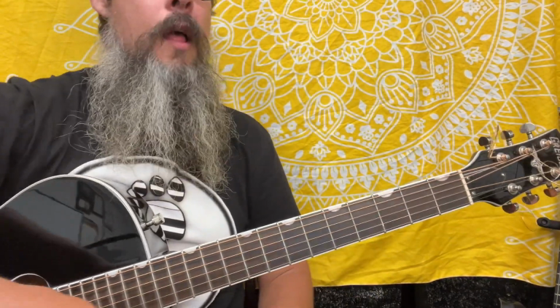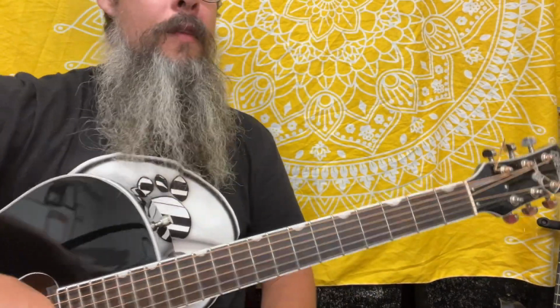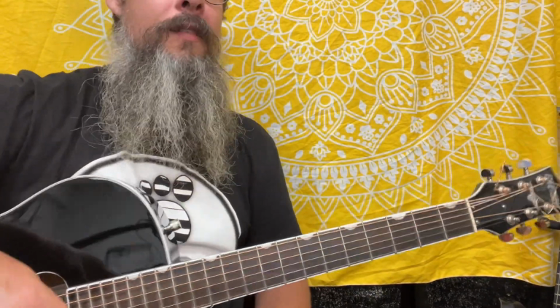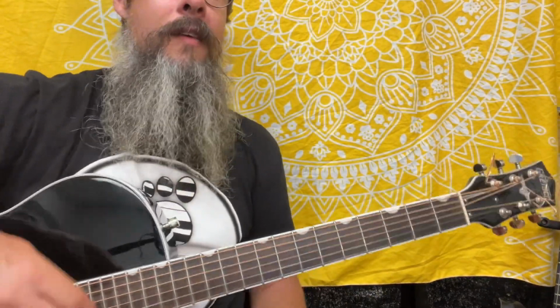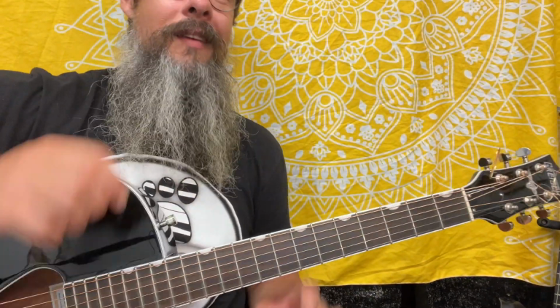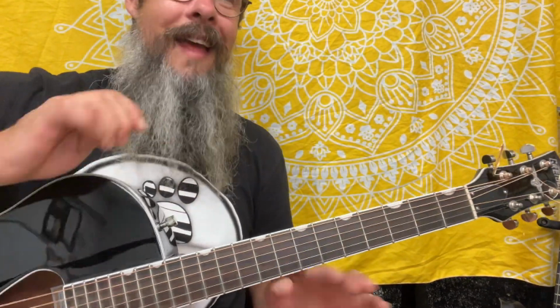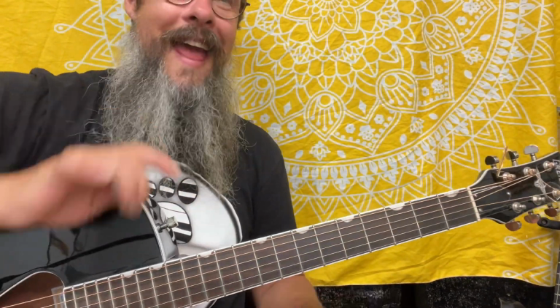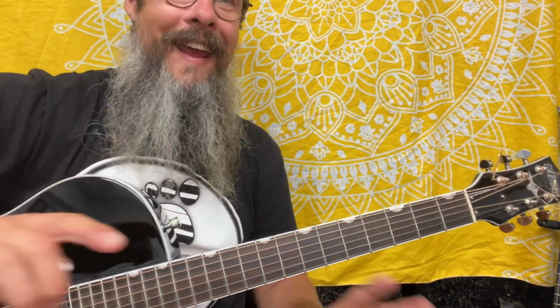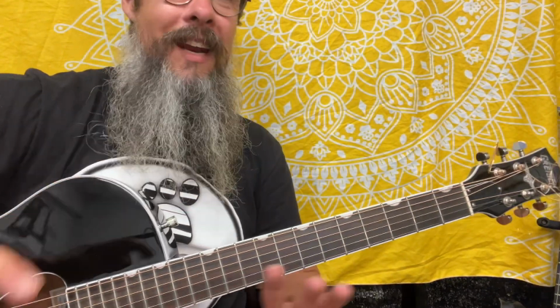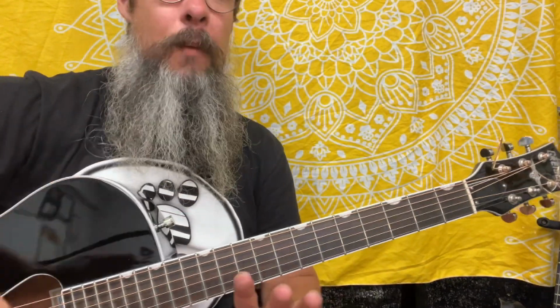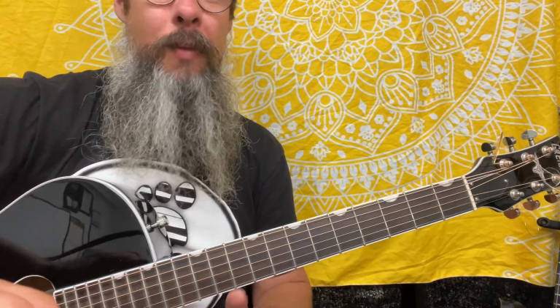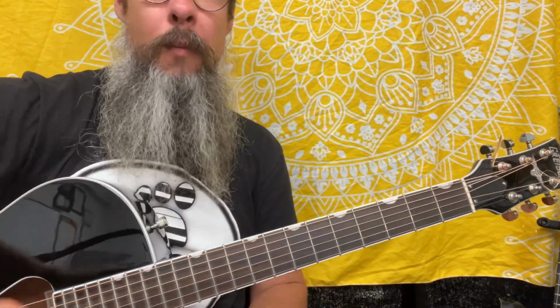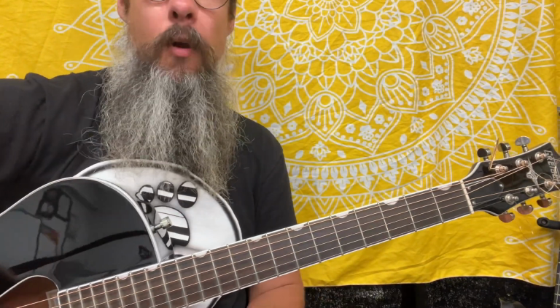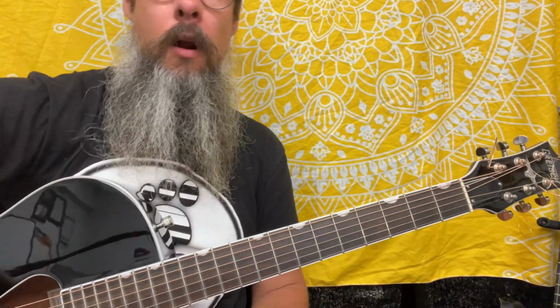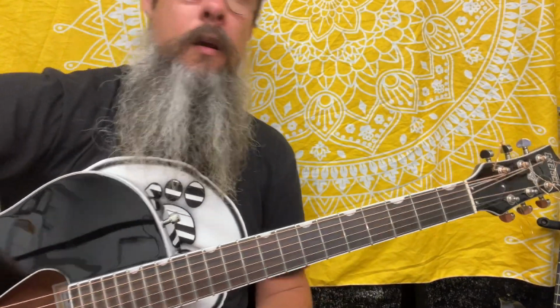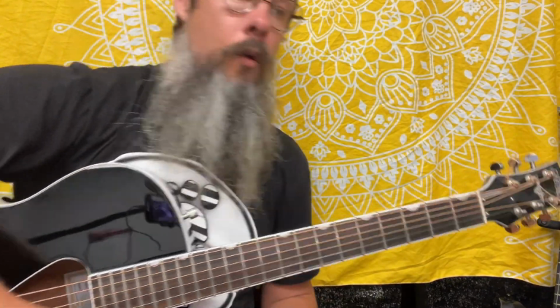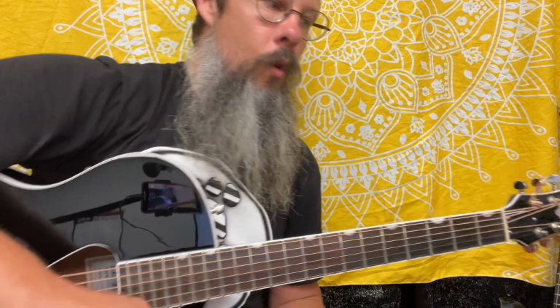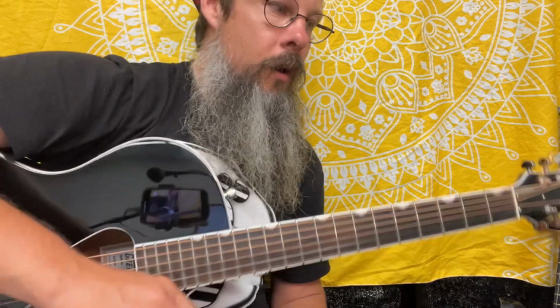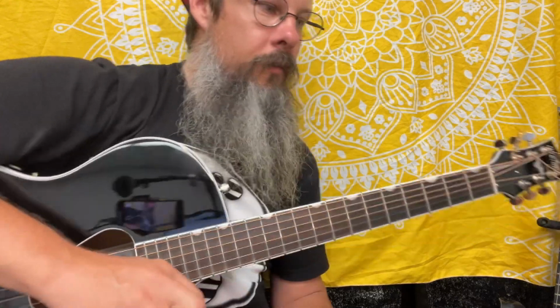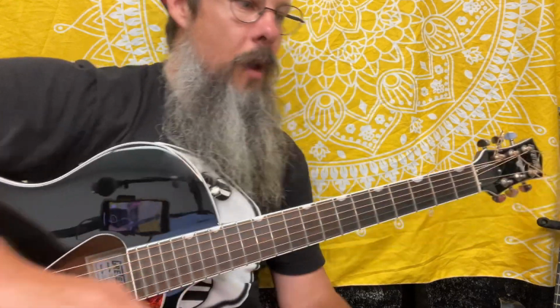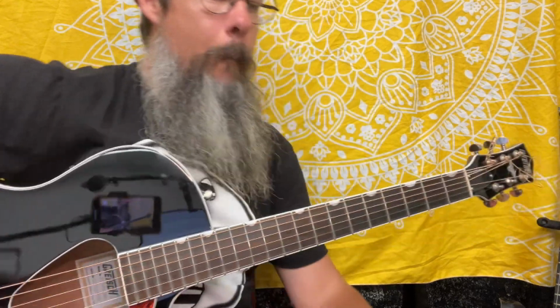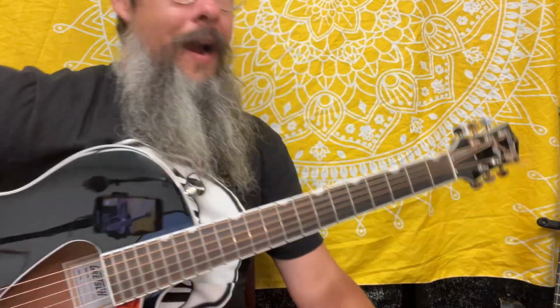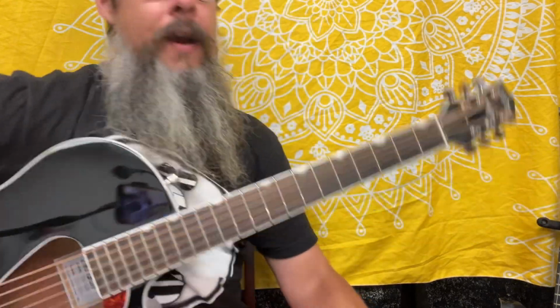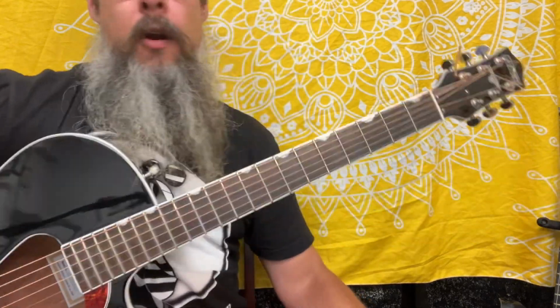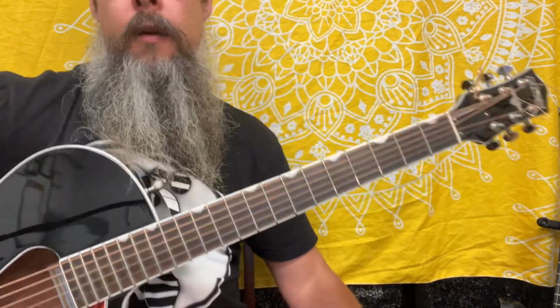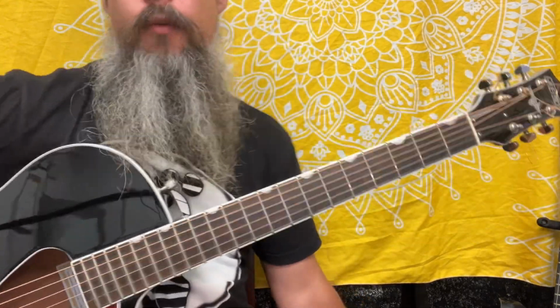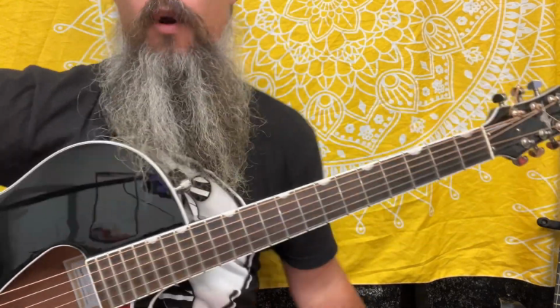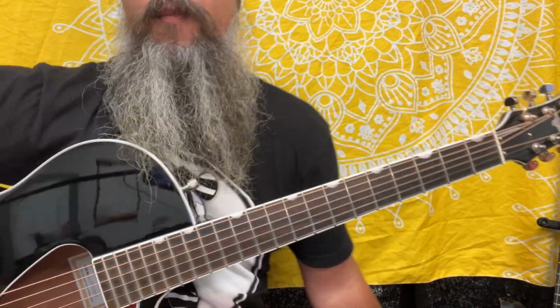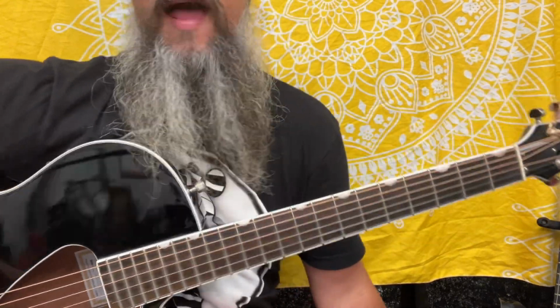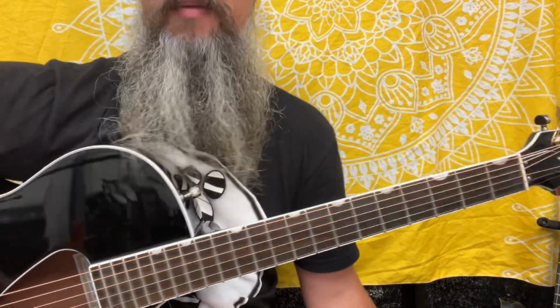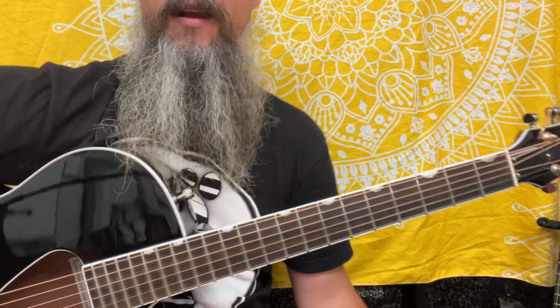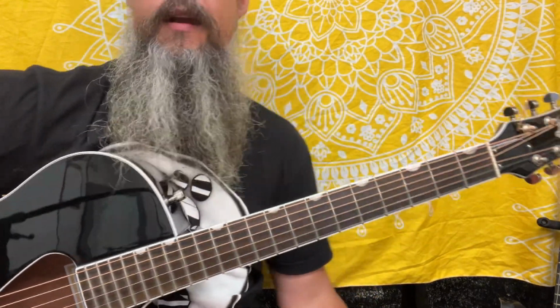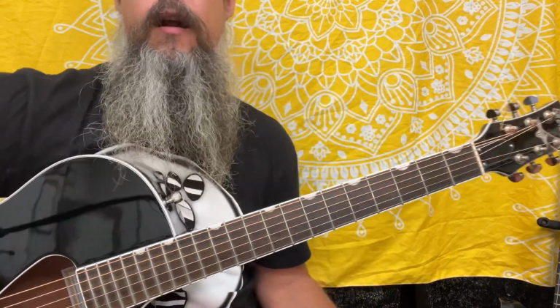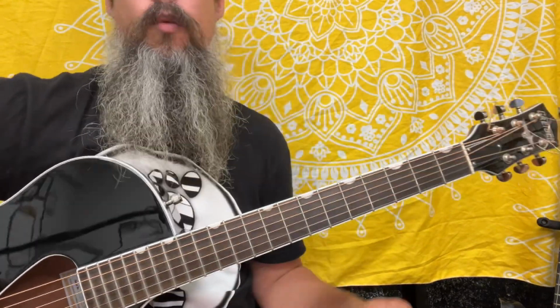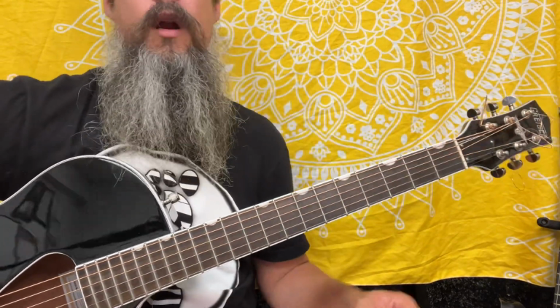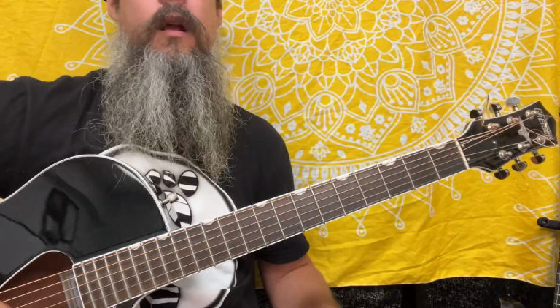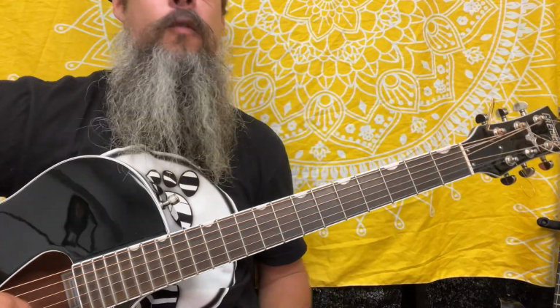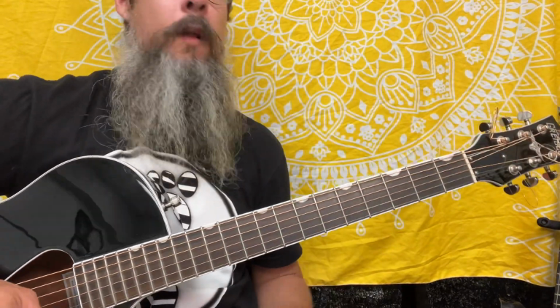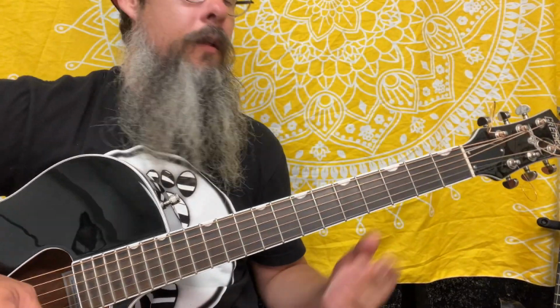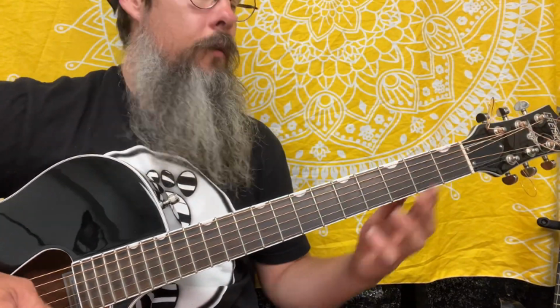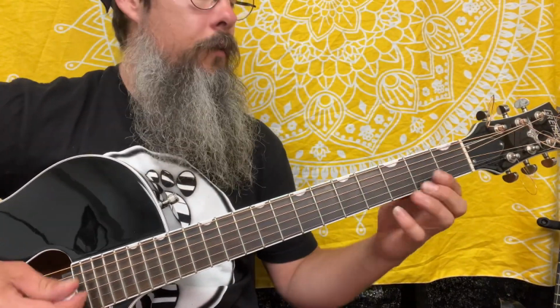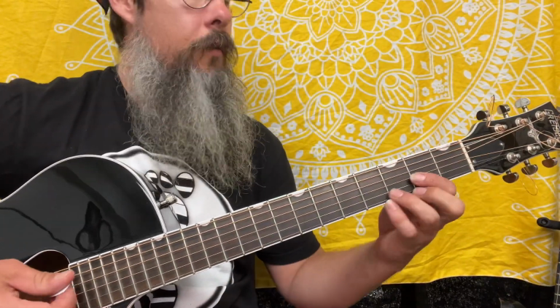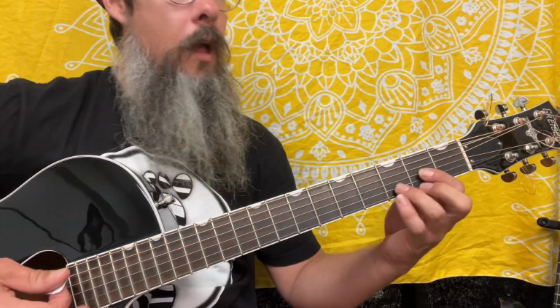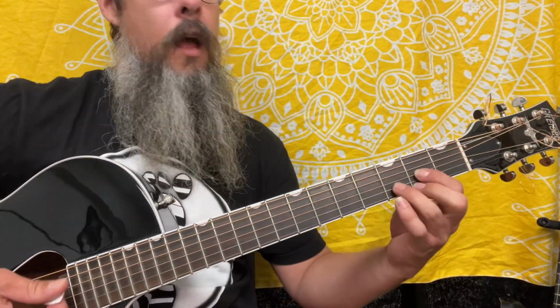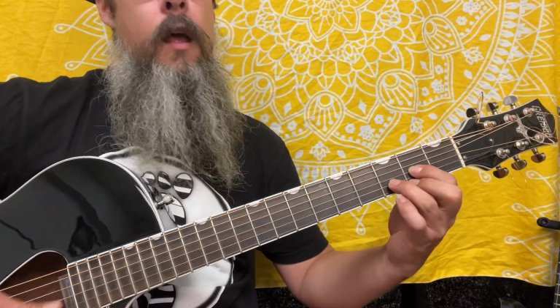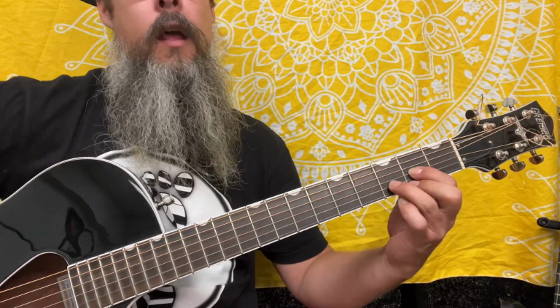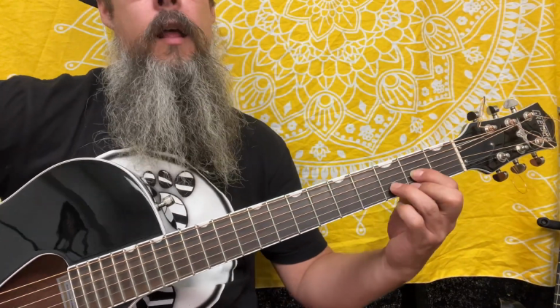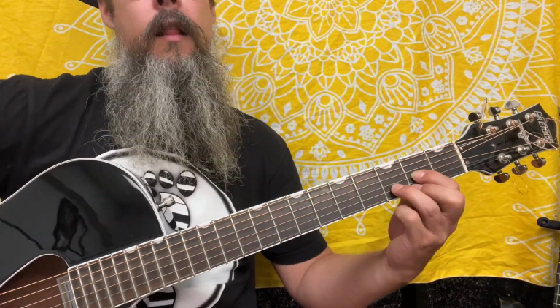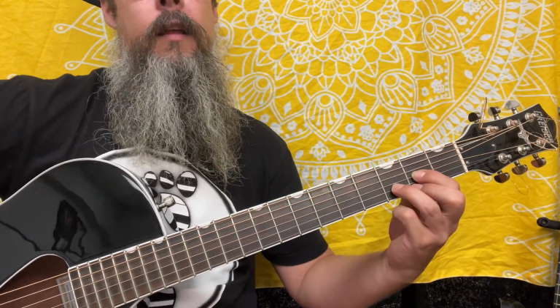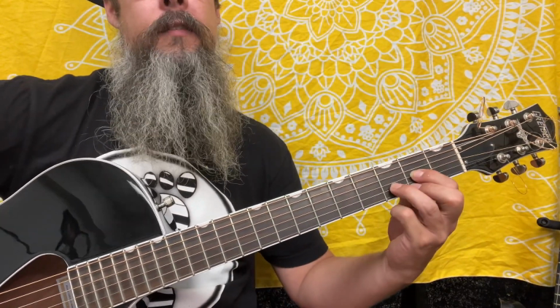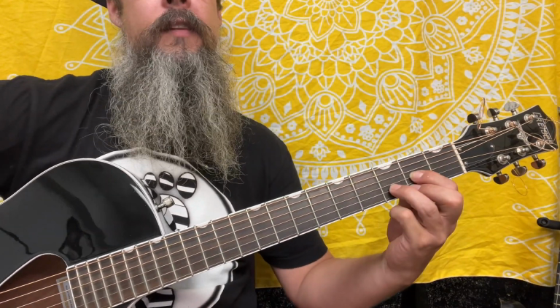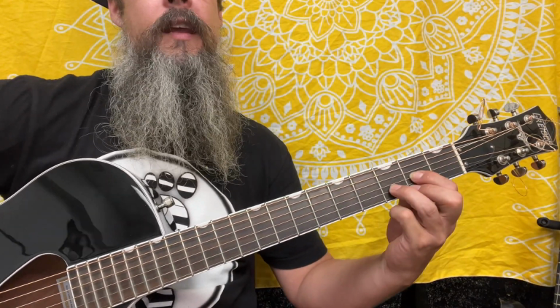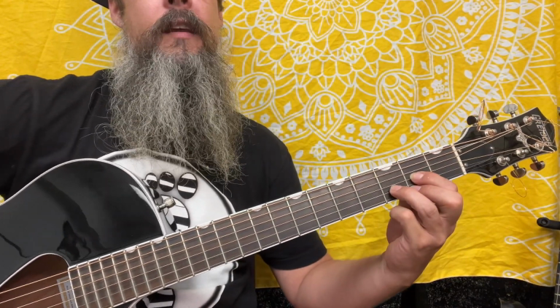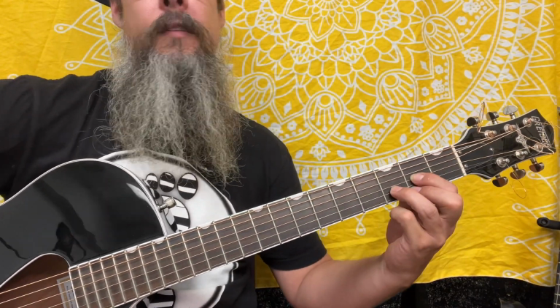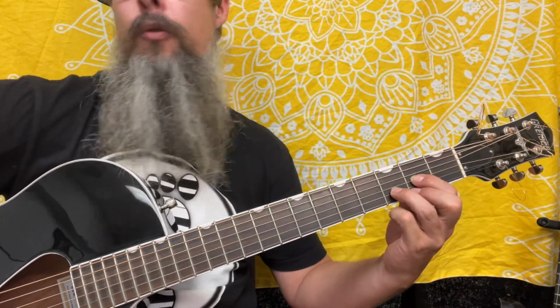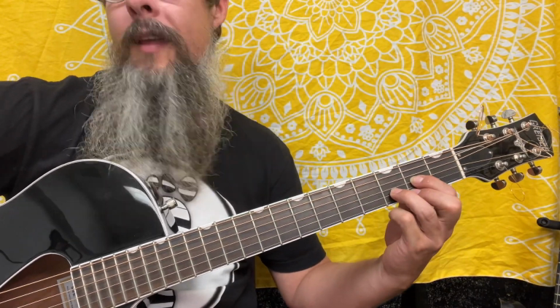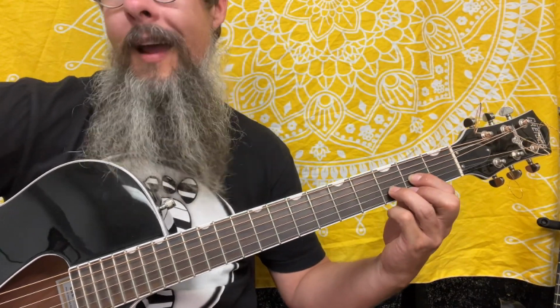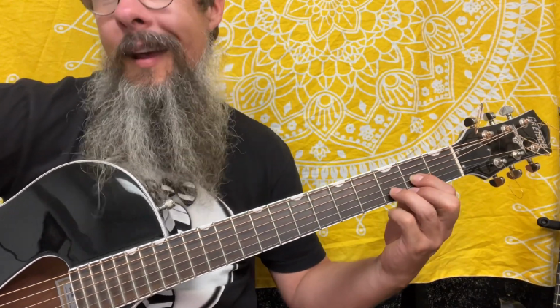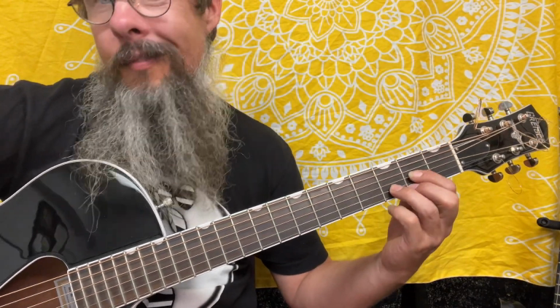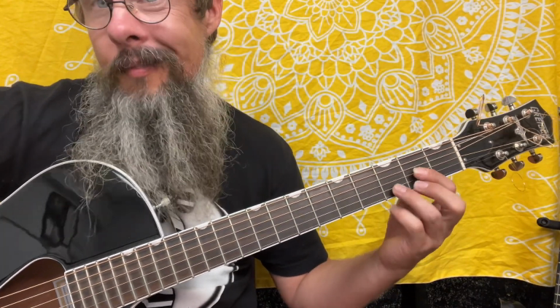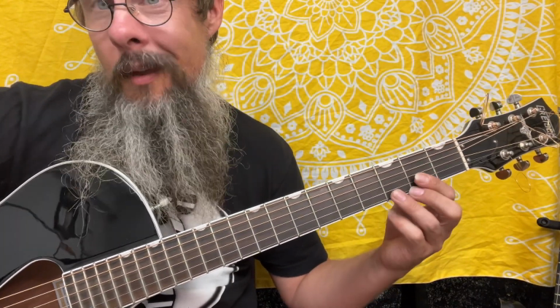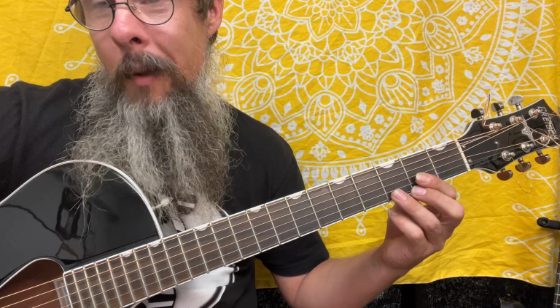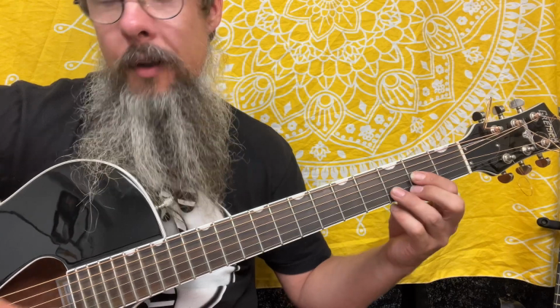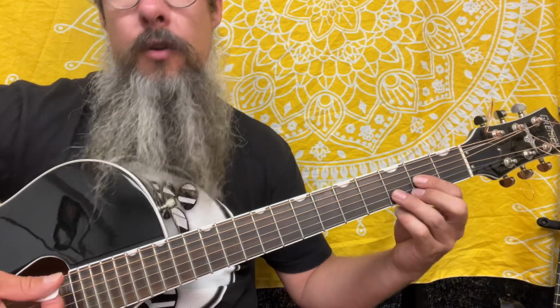This has an A and a B part. We're going to see a binary form happening here. We're going to explain this through the eyes of D major.